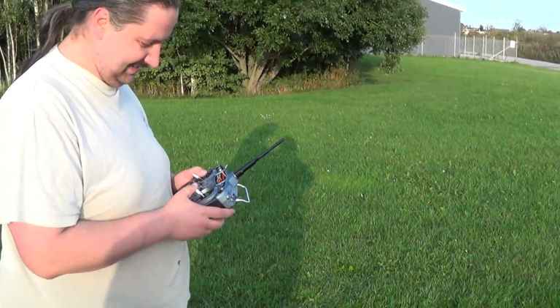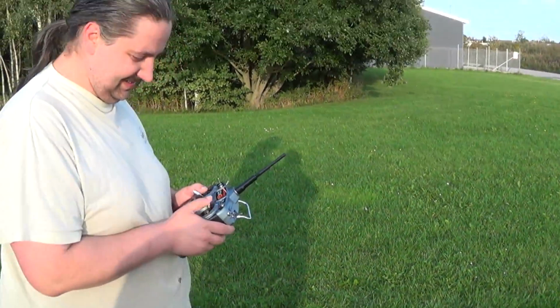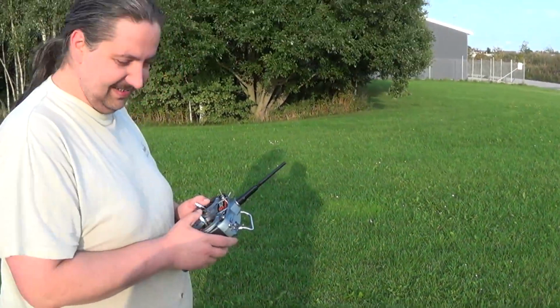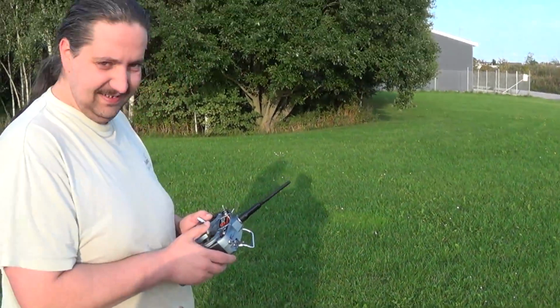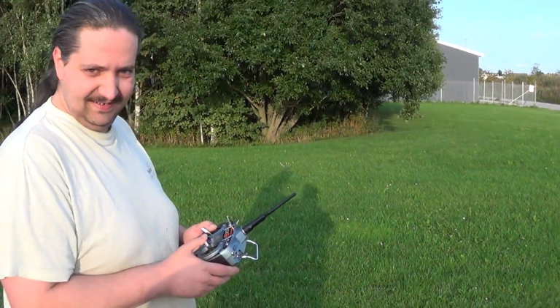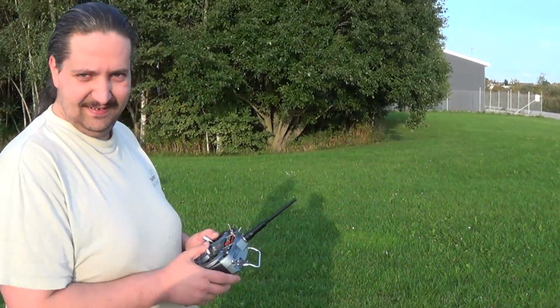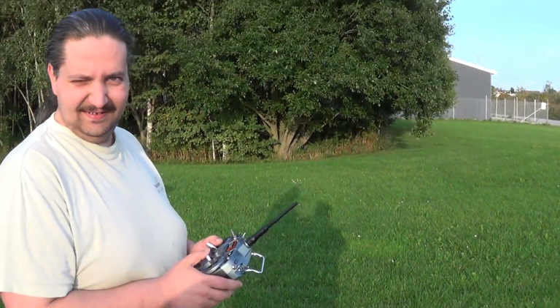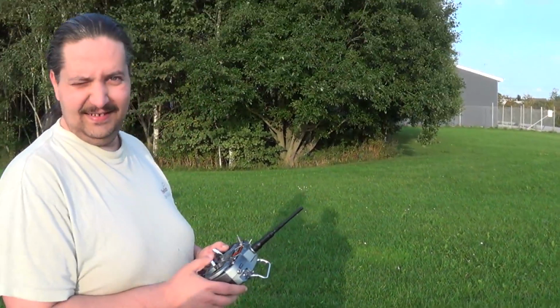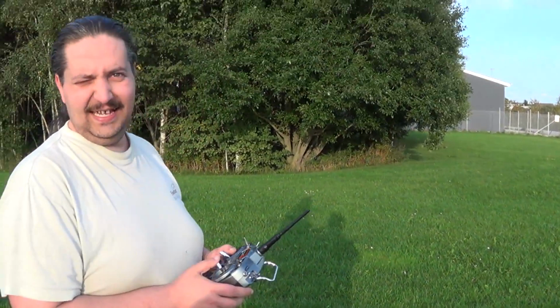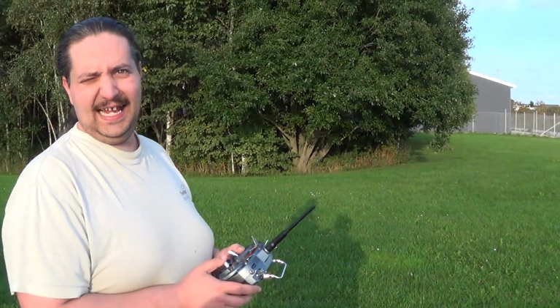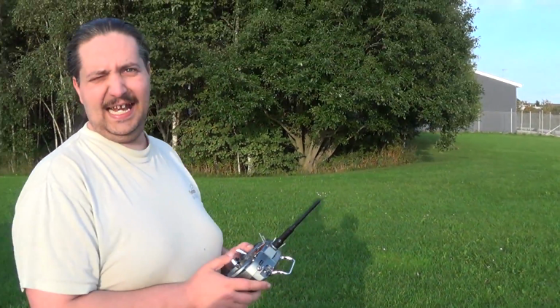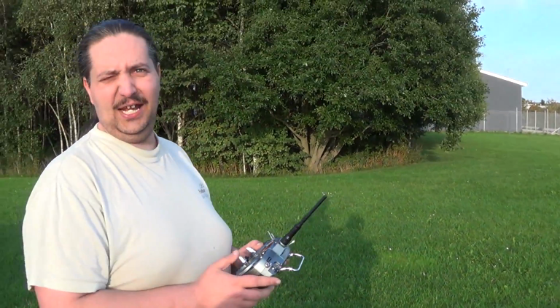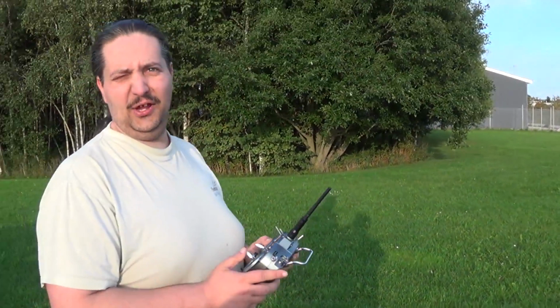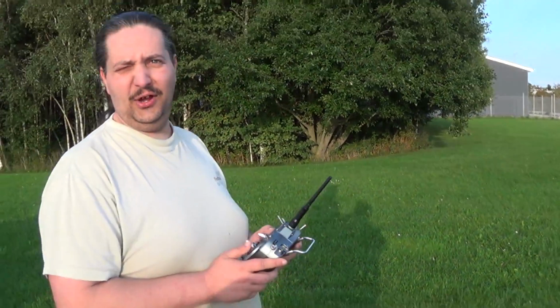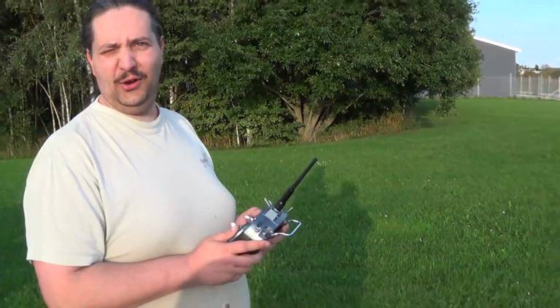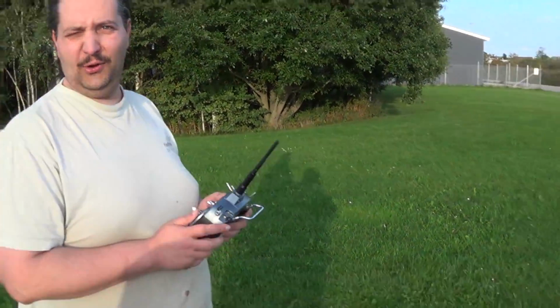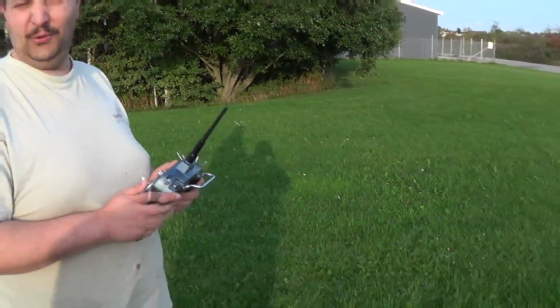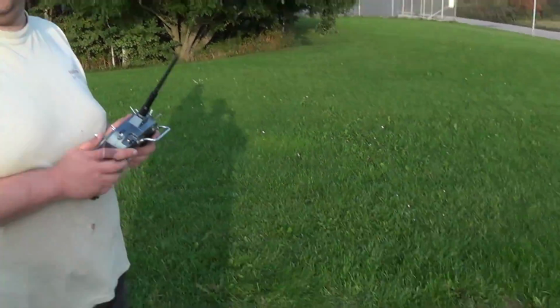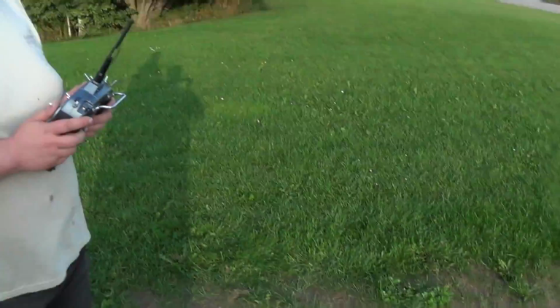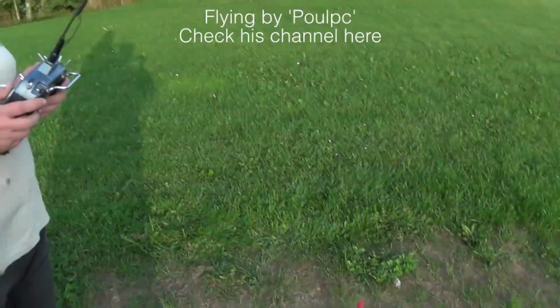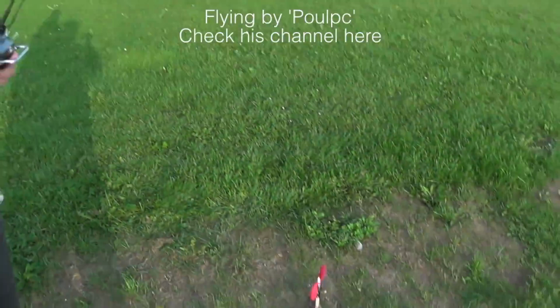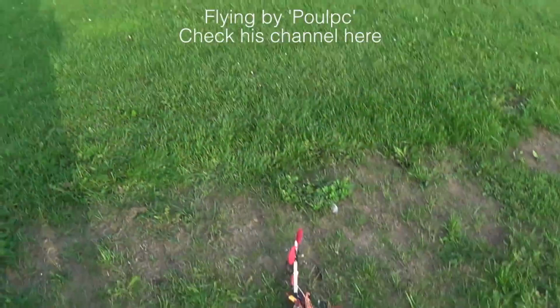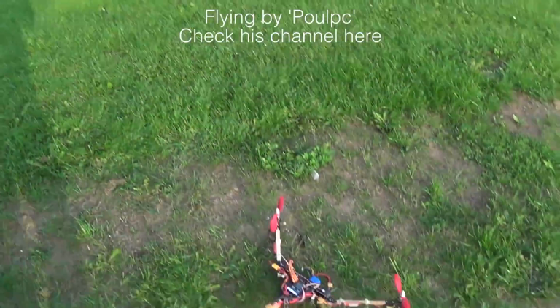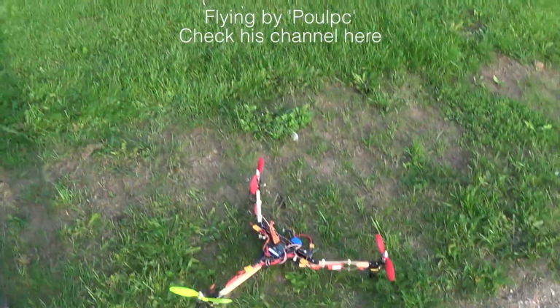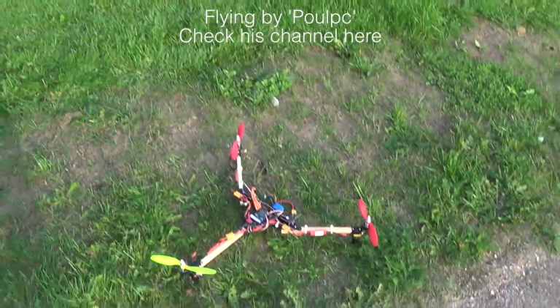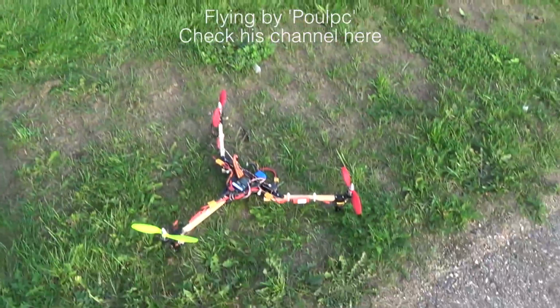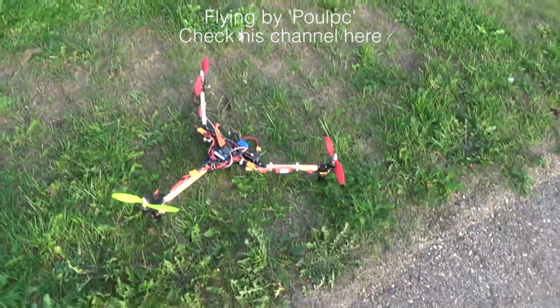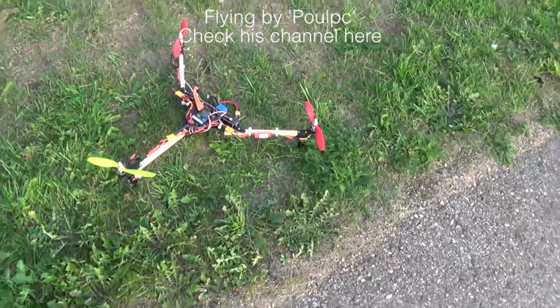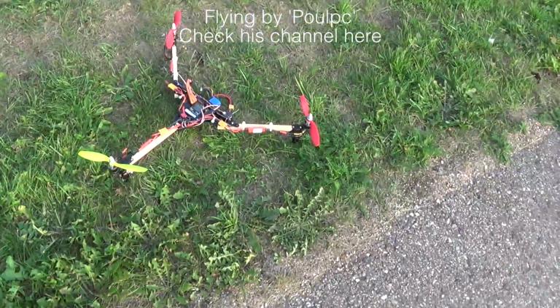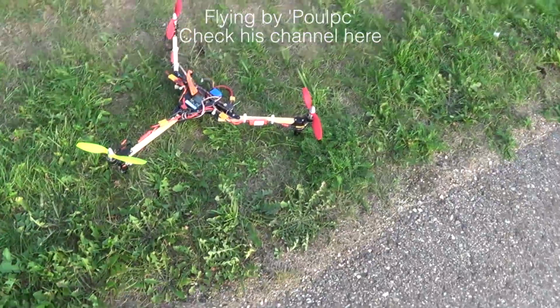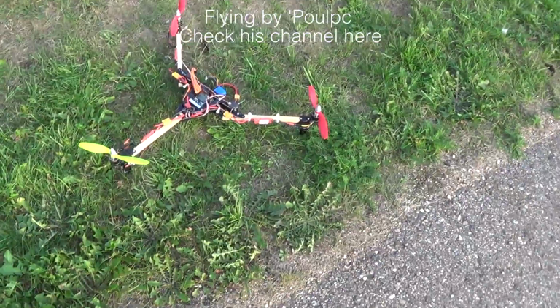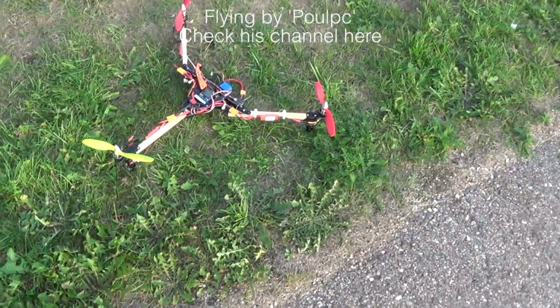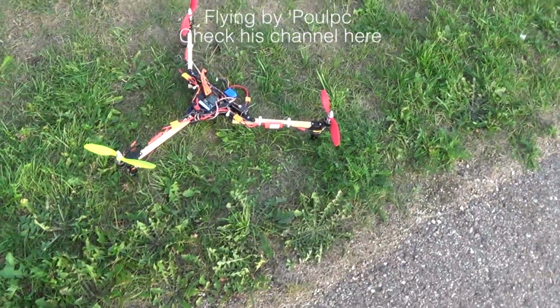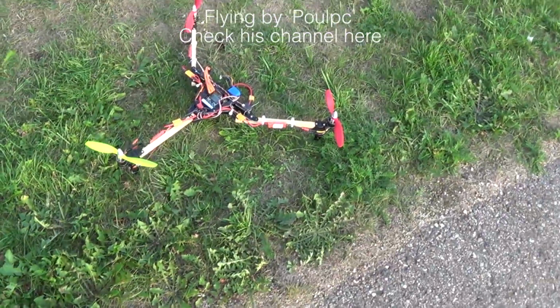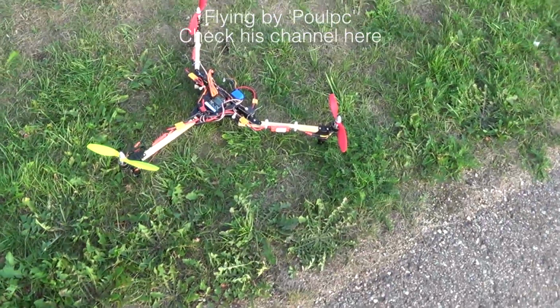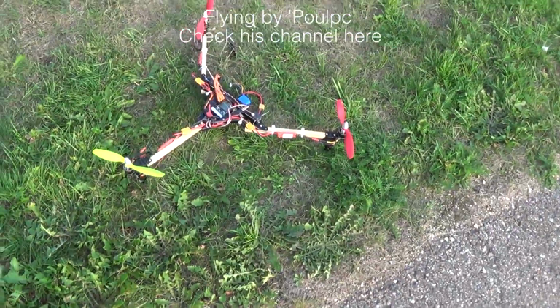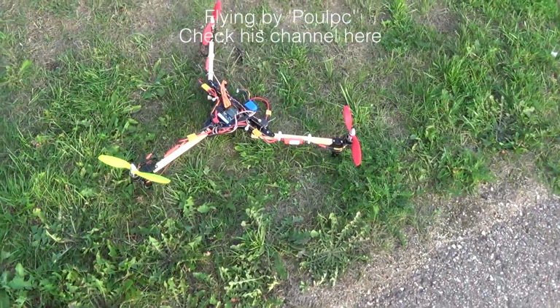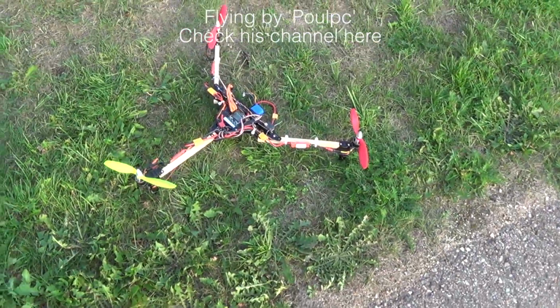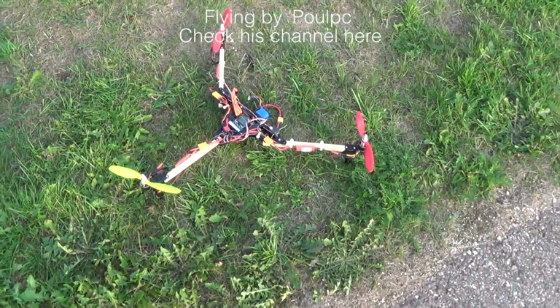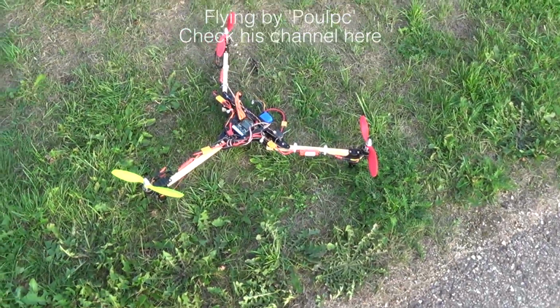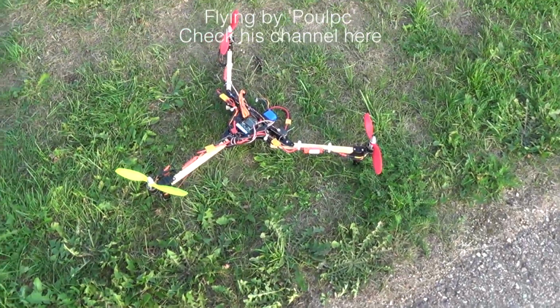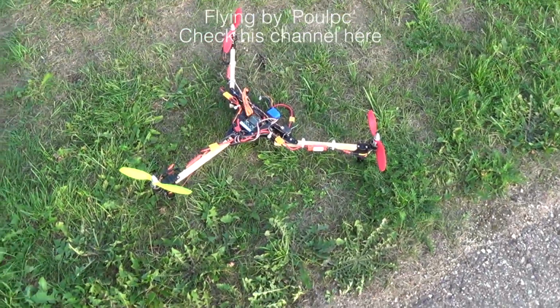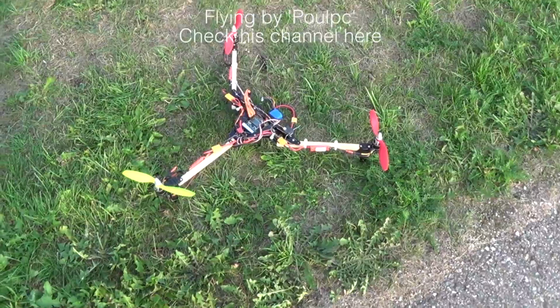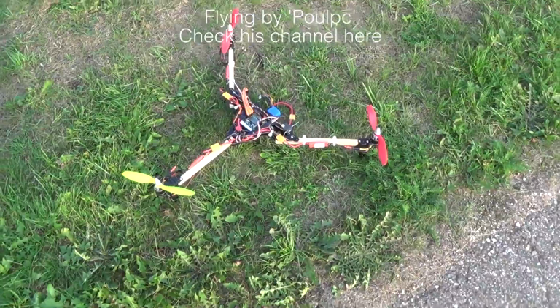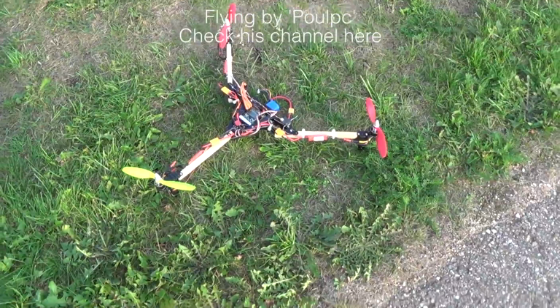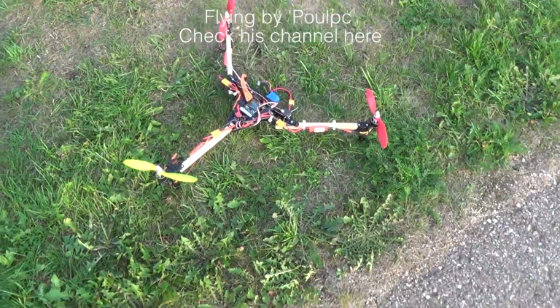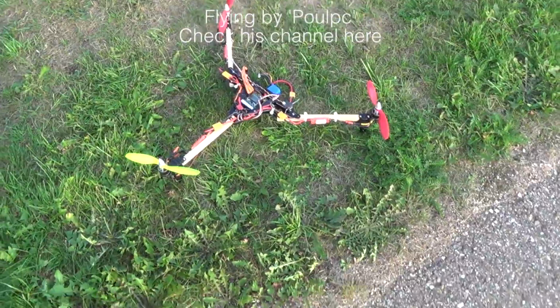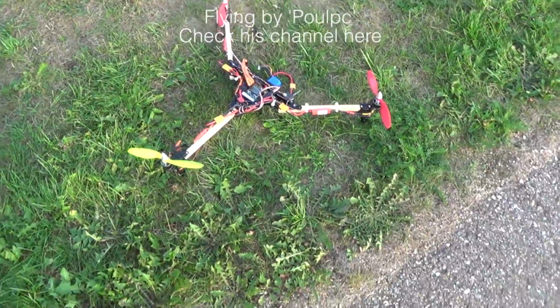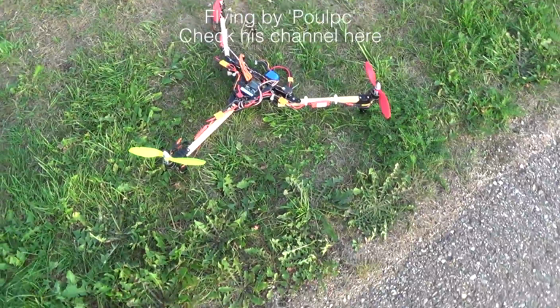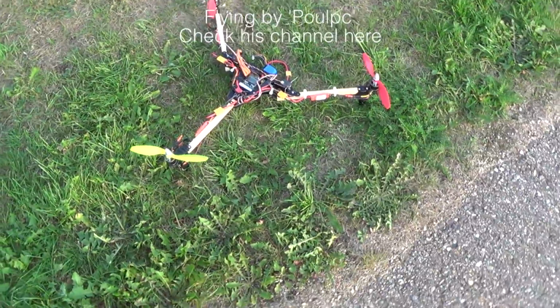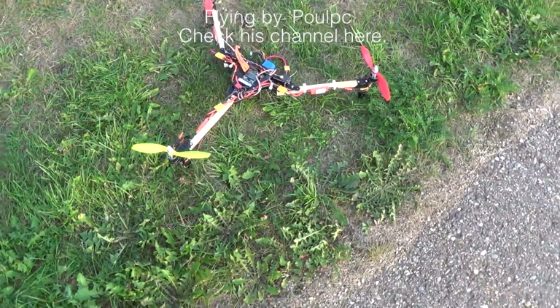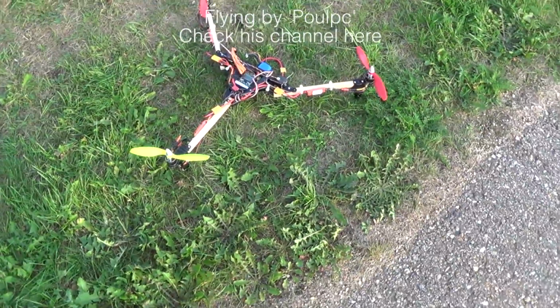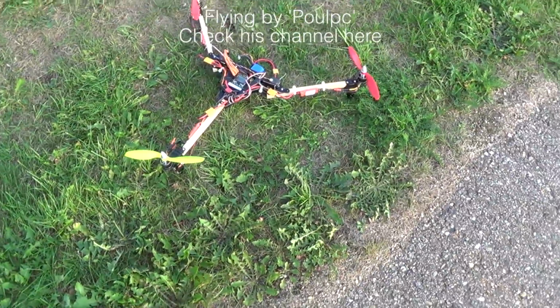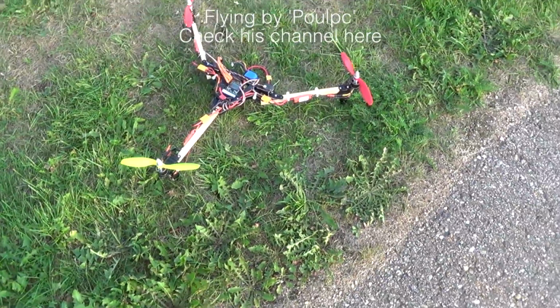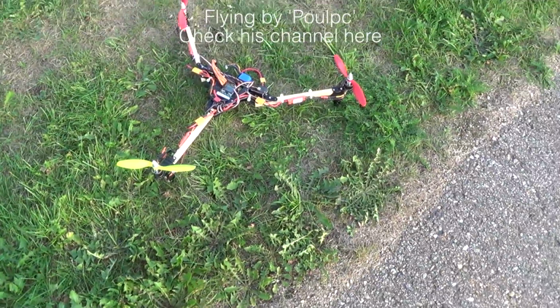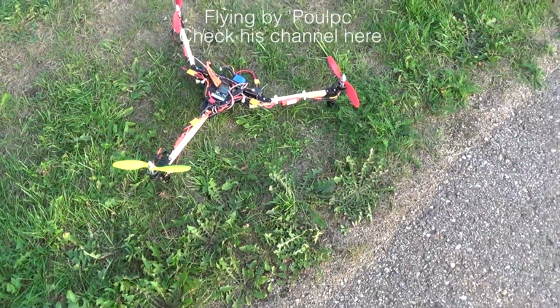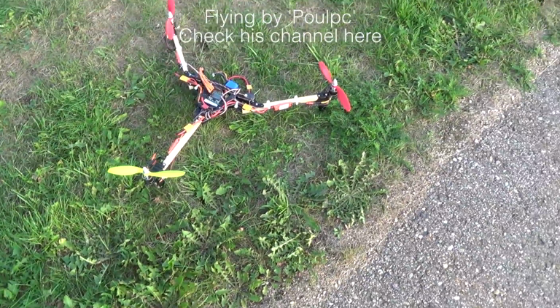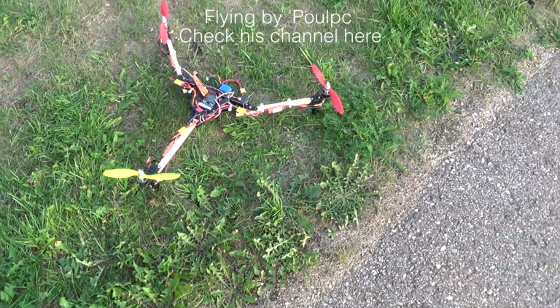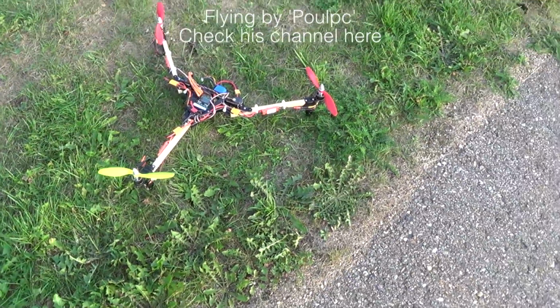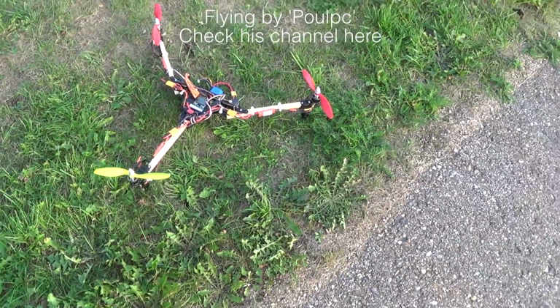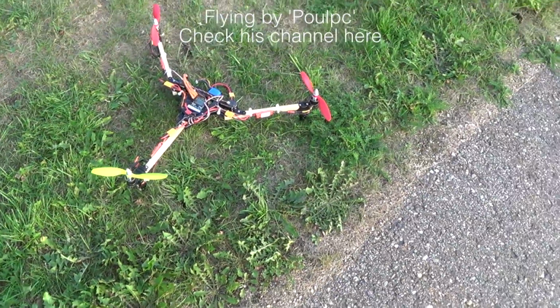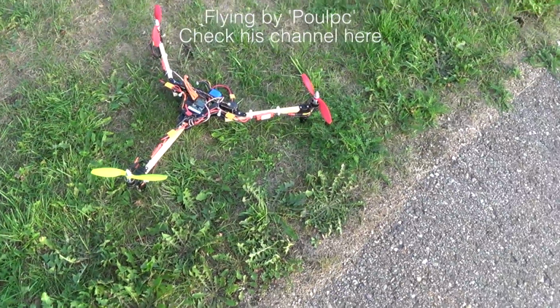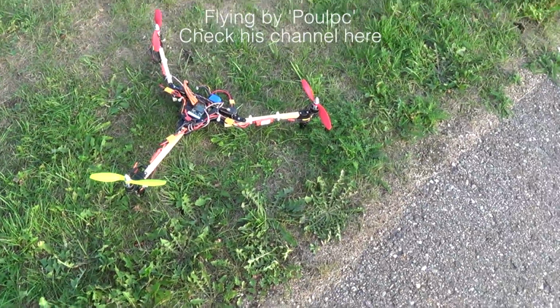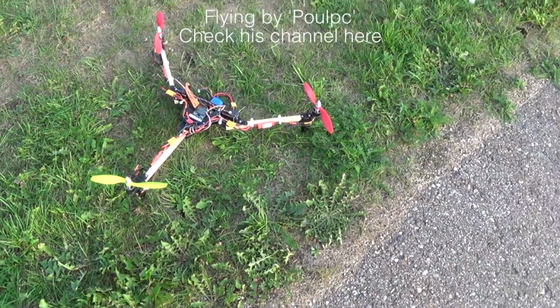Hello! This is your tricopter, right, sir? You are correct. Yes, I have built that item.